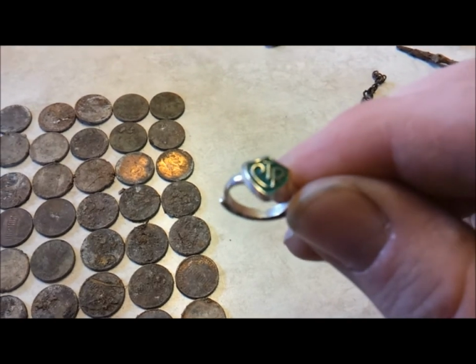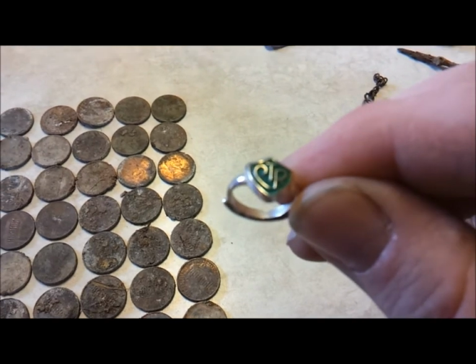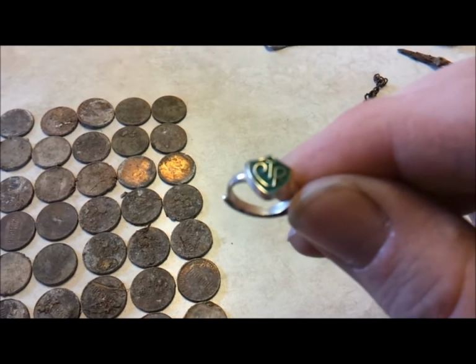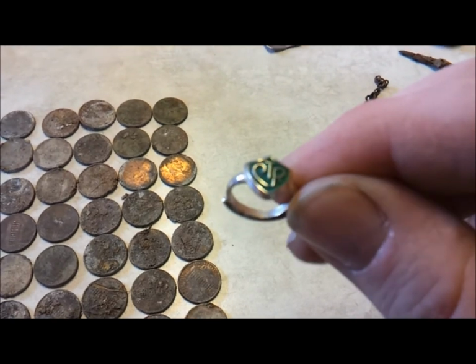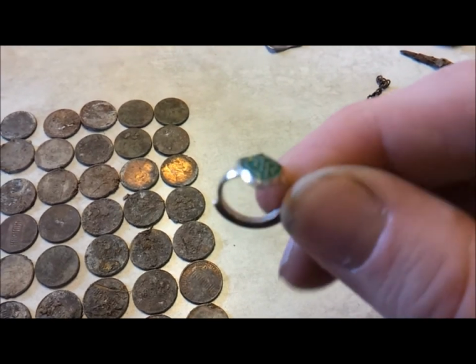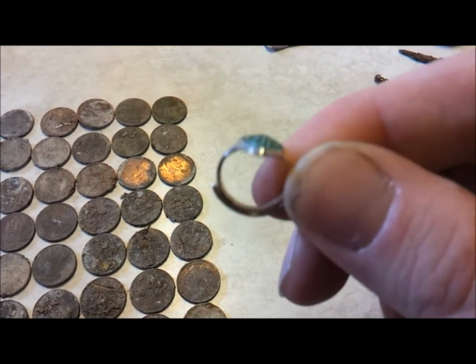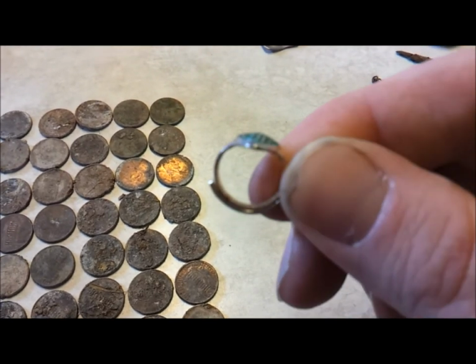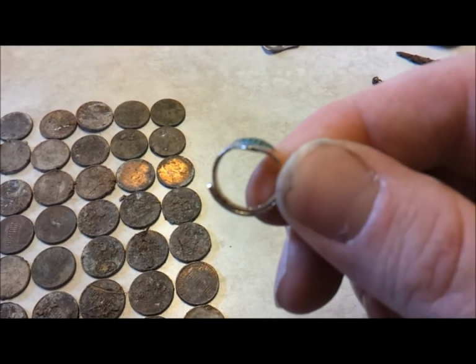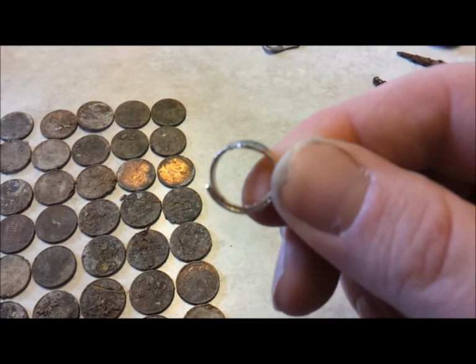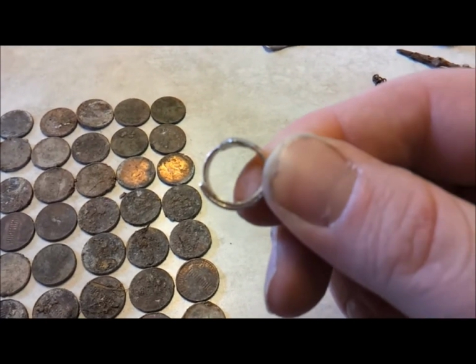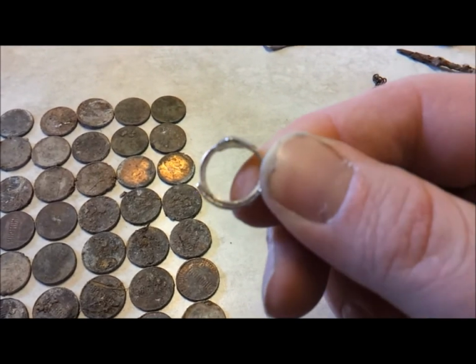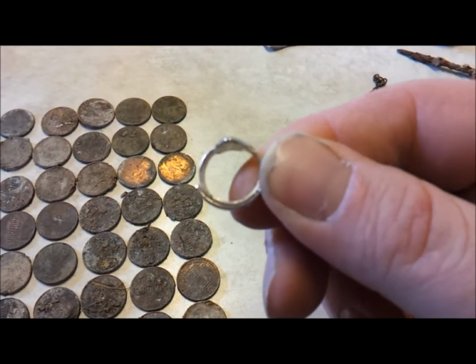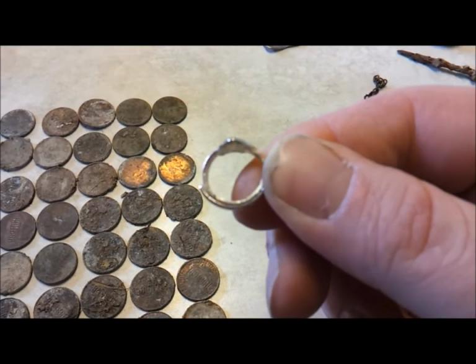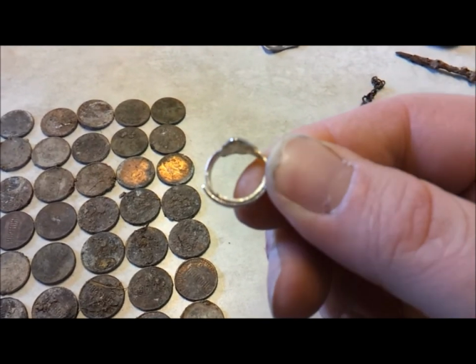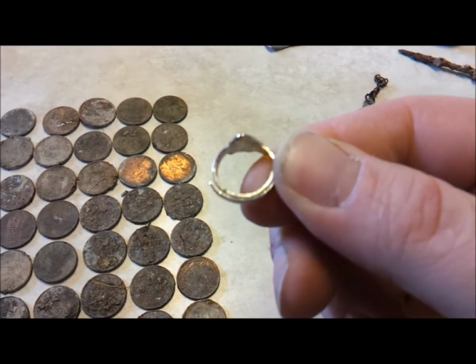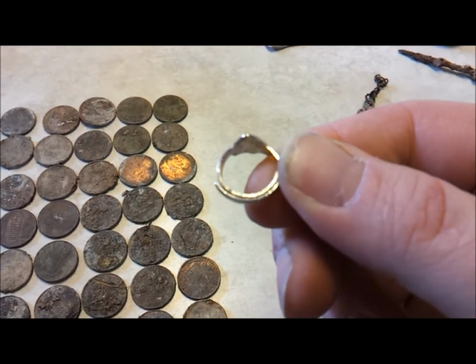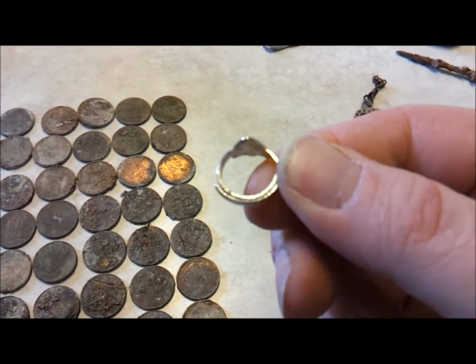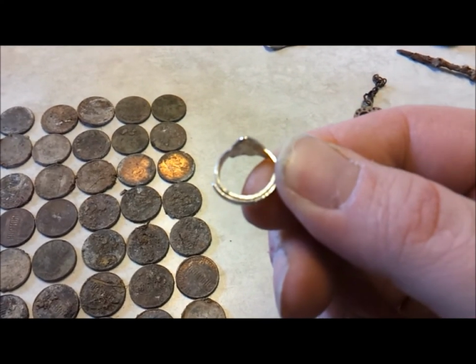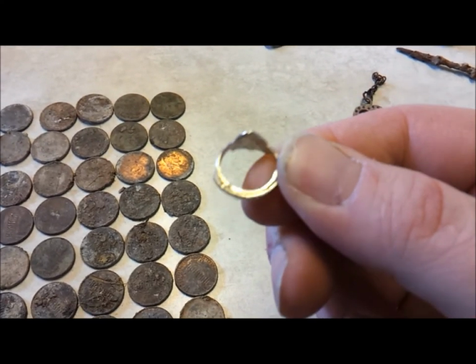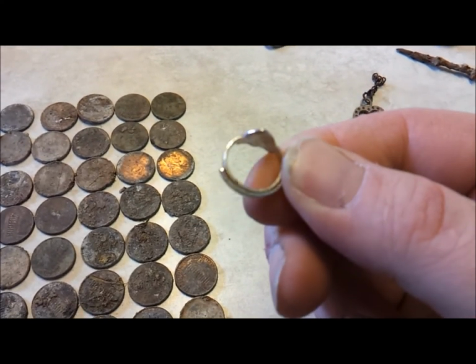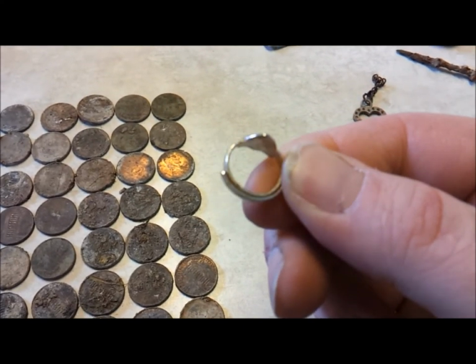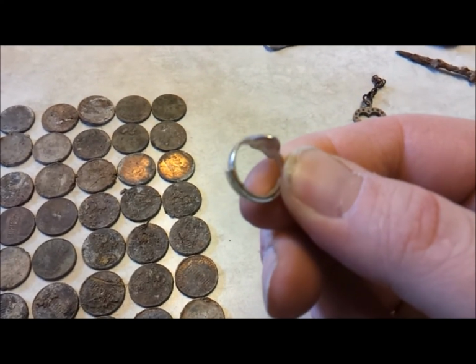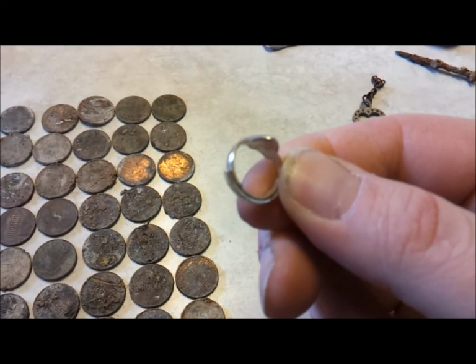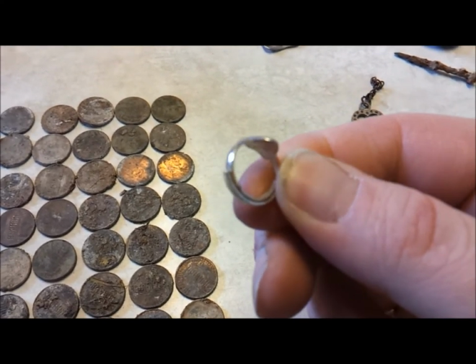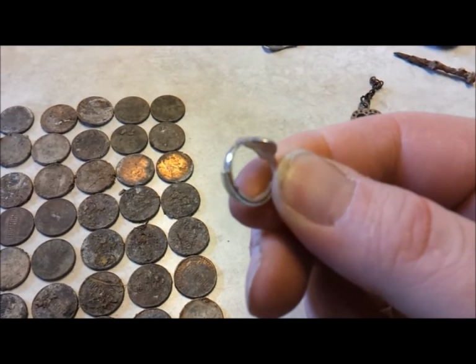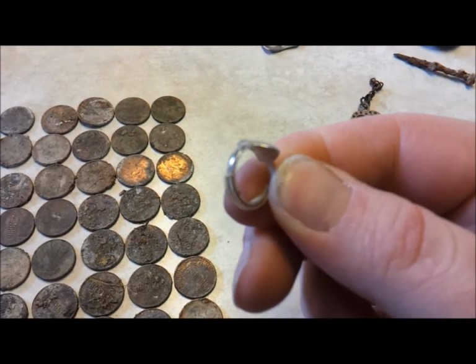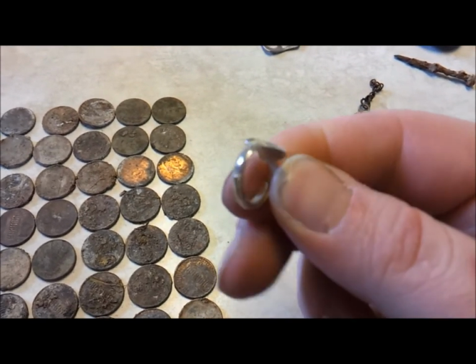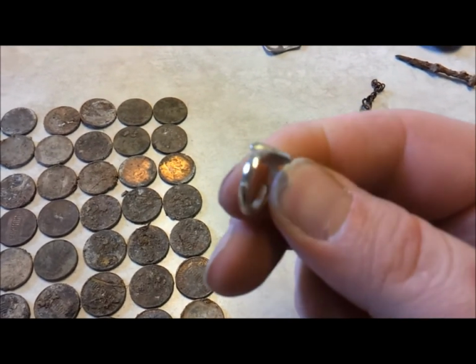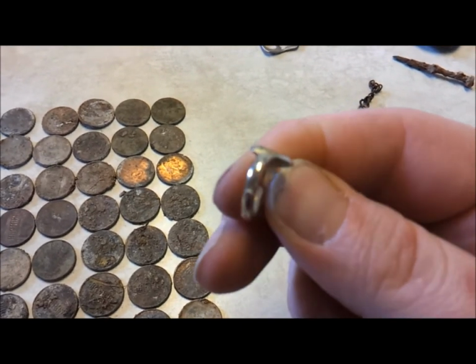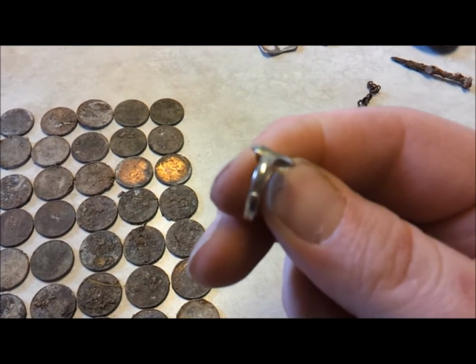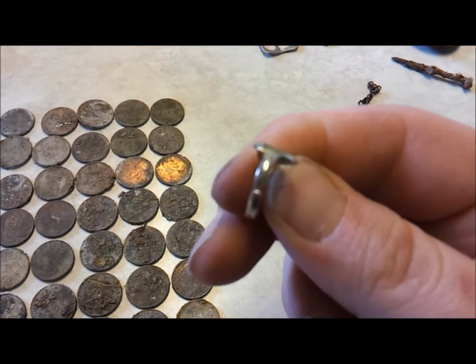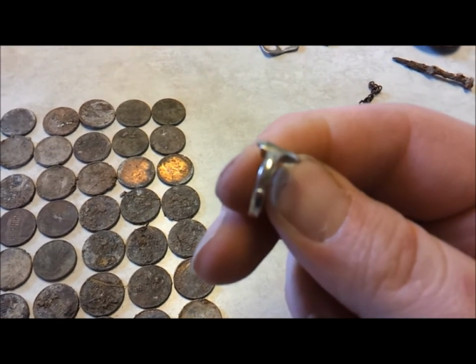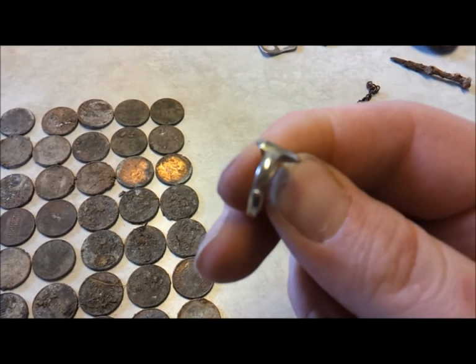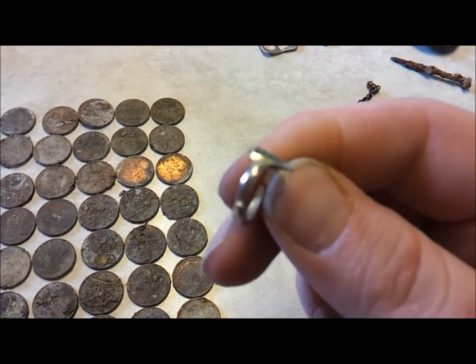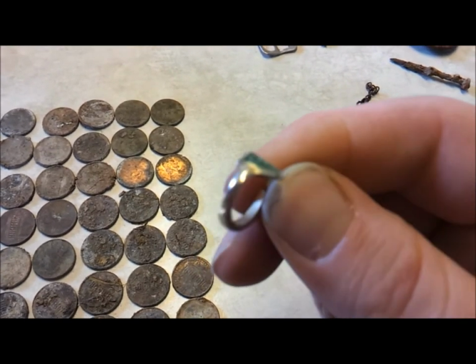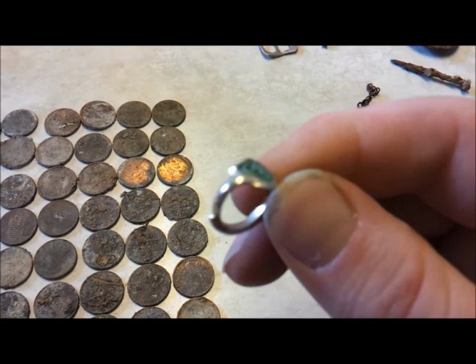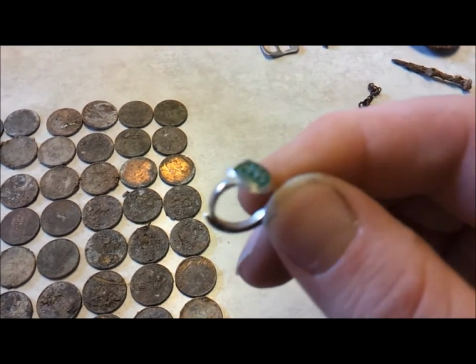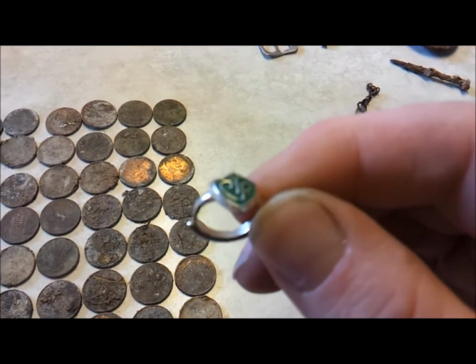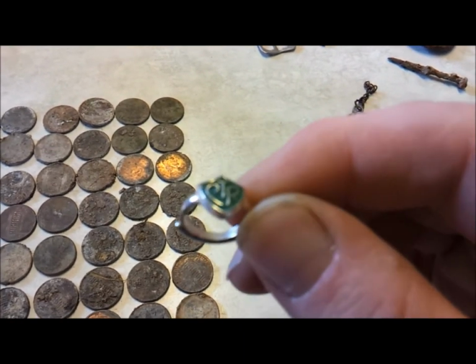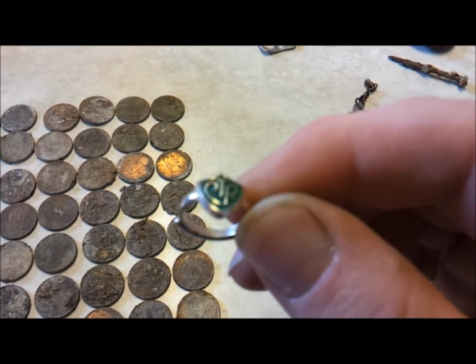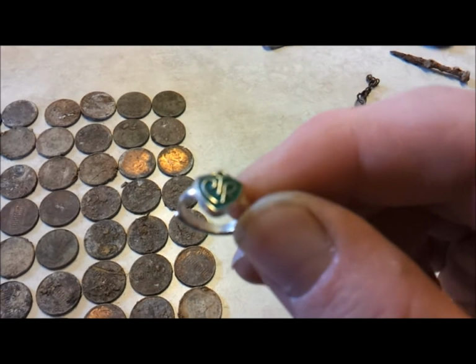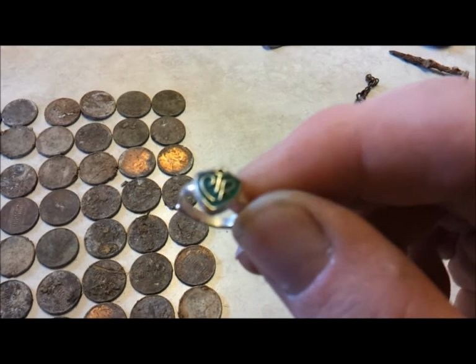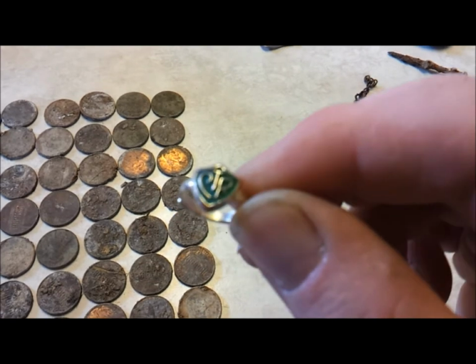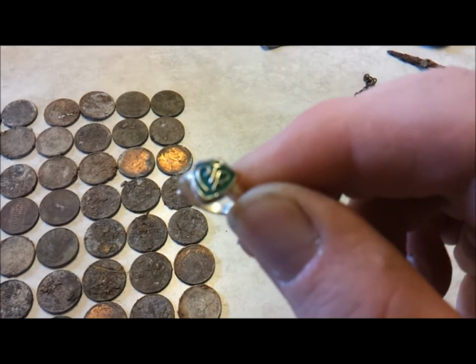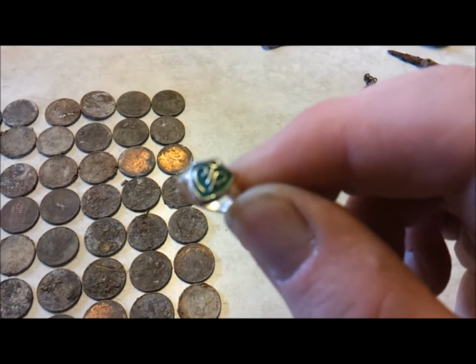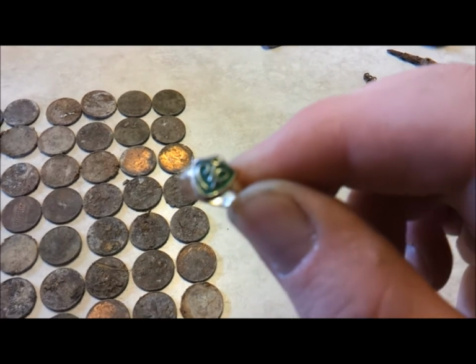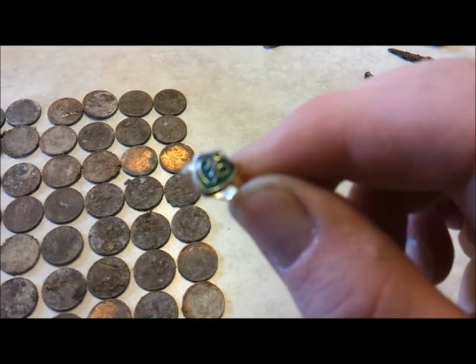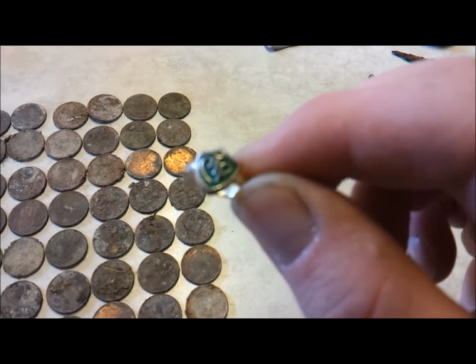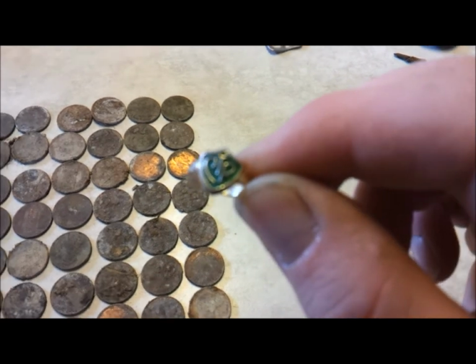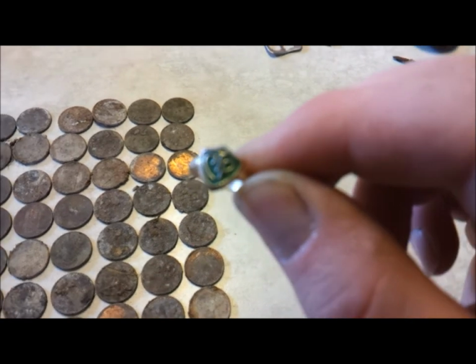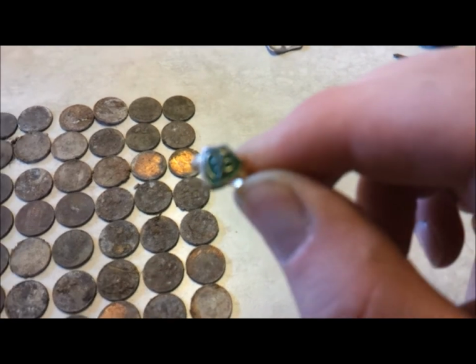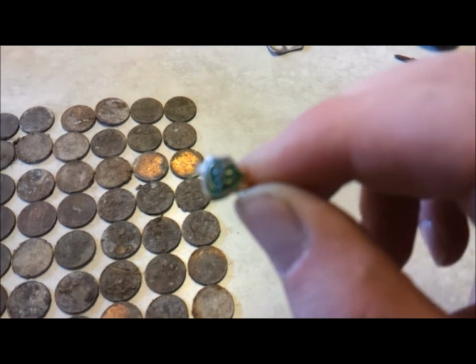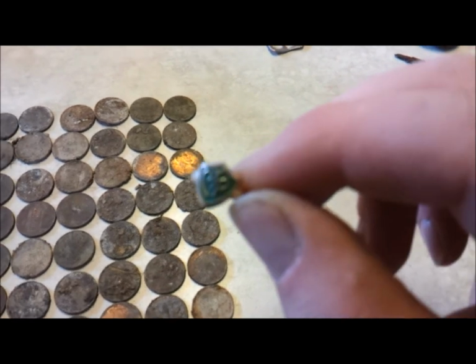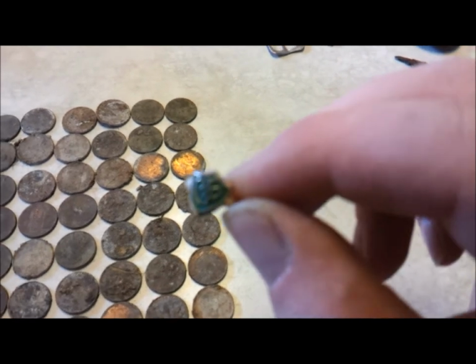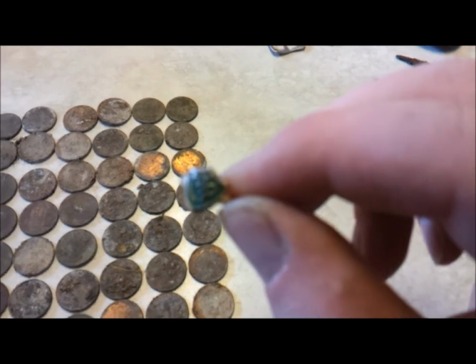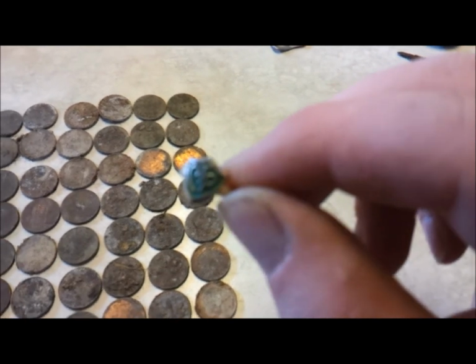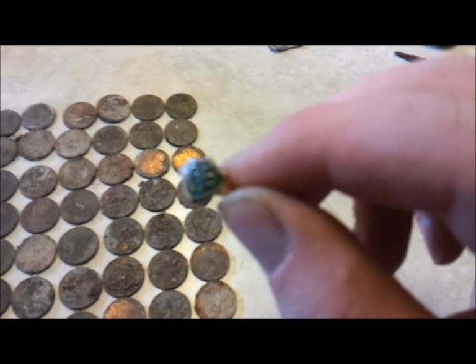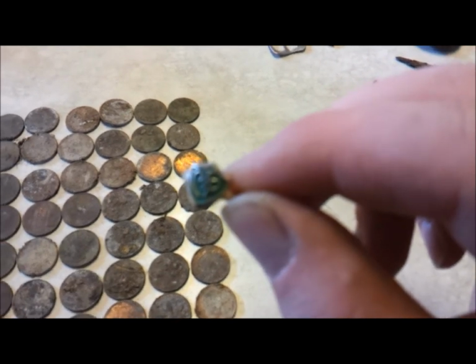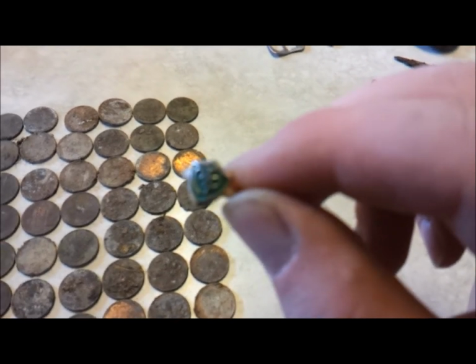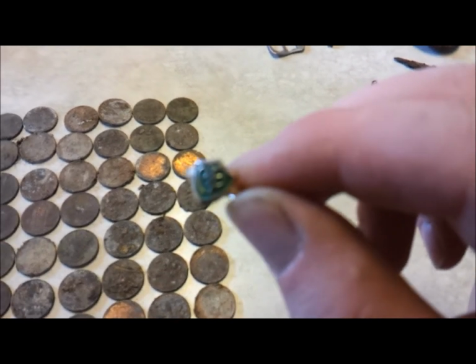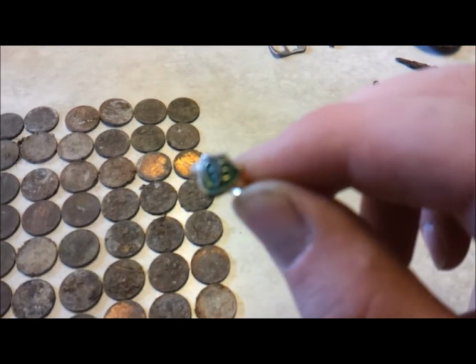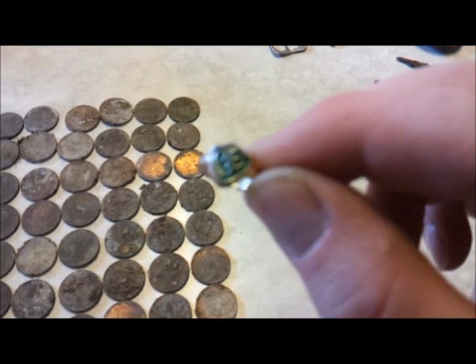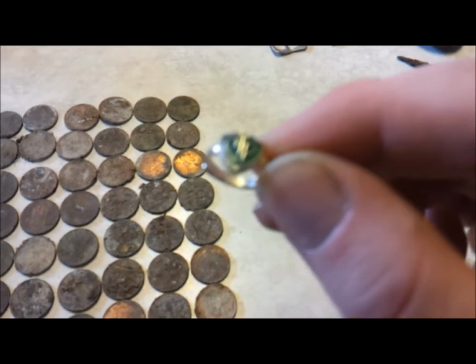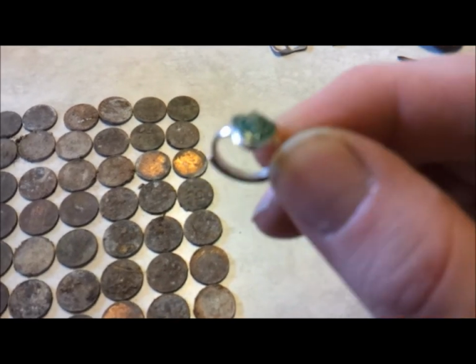I think it's a toe ring. I don't know if it's silver or not — there's a four seven mark on the back.